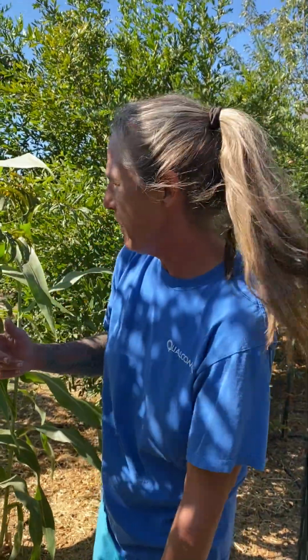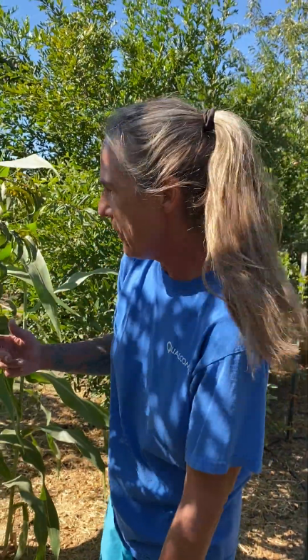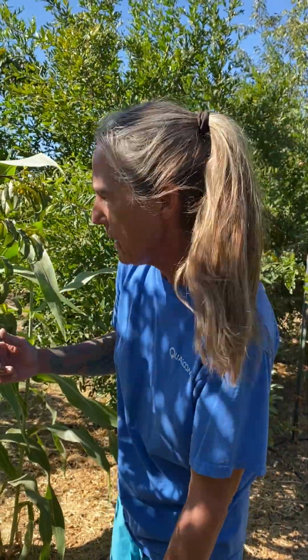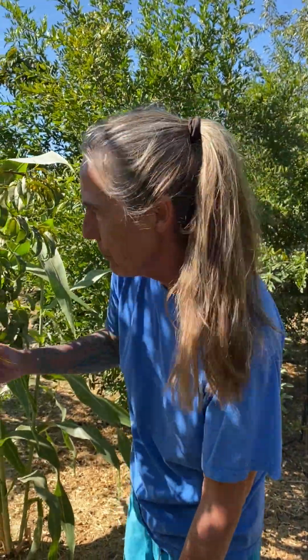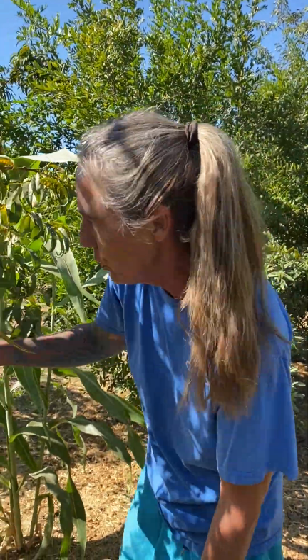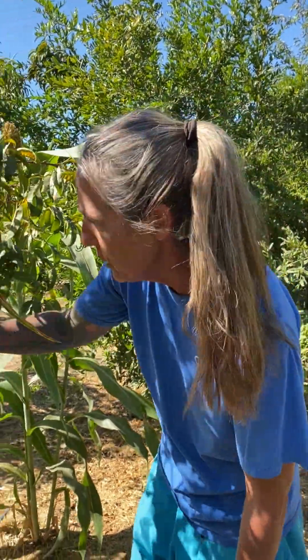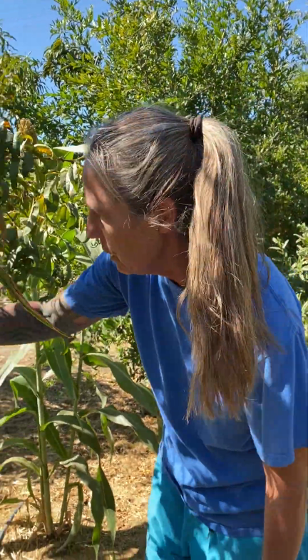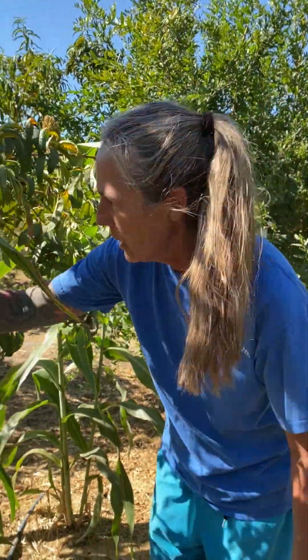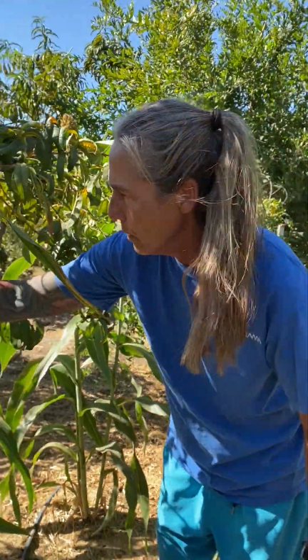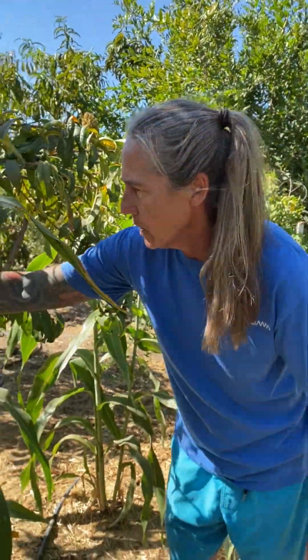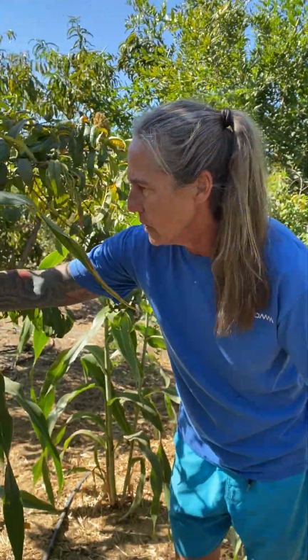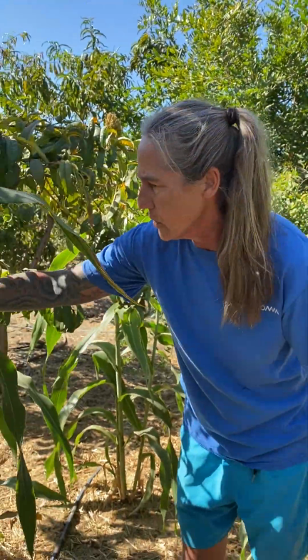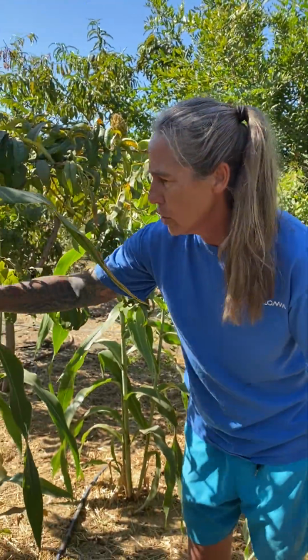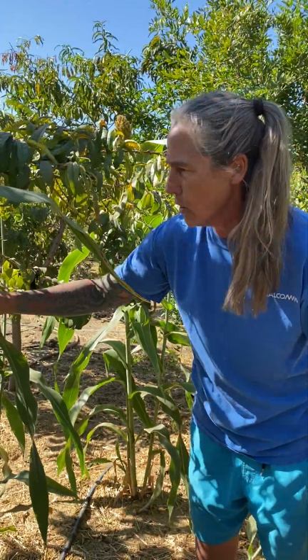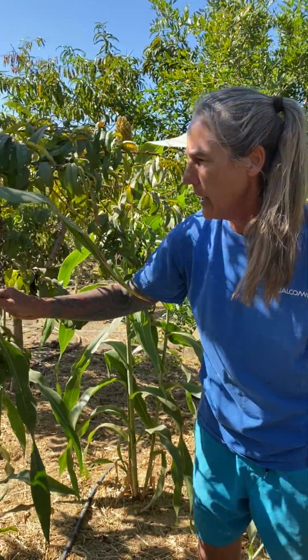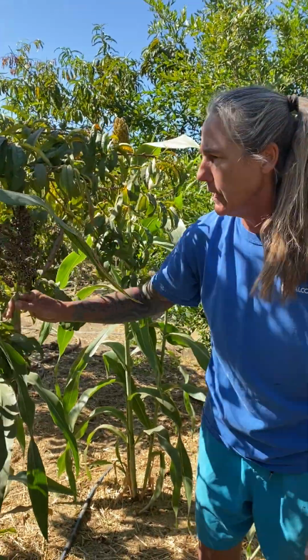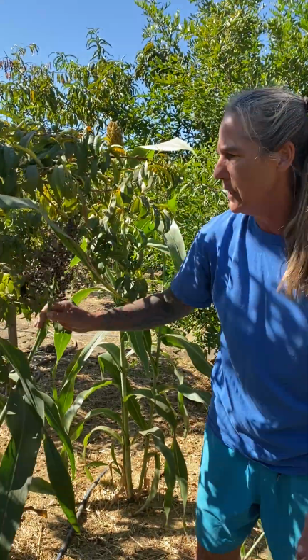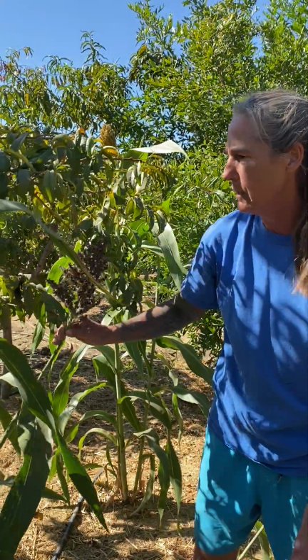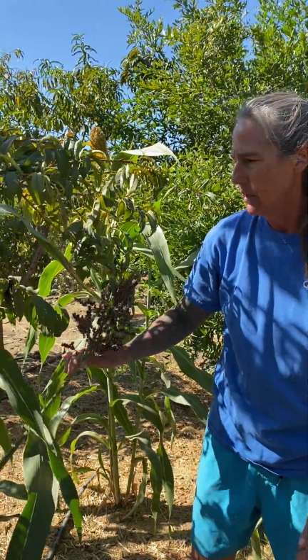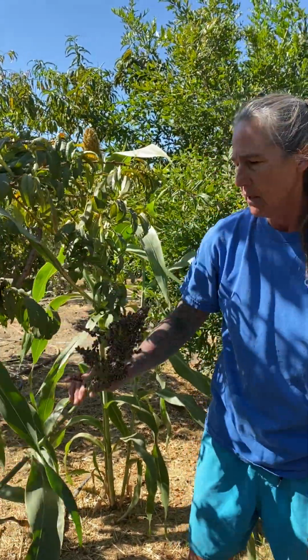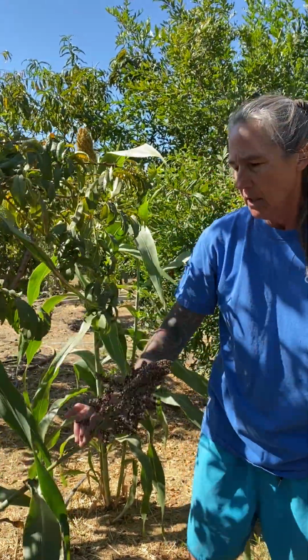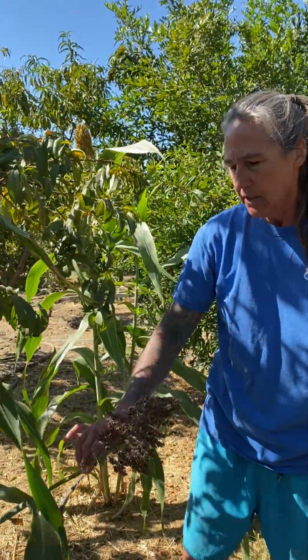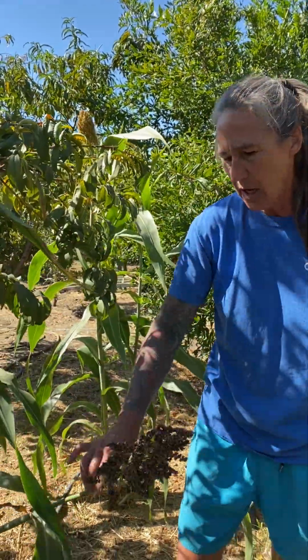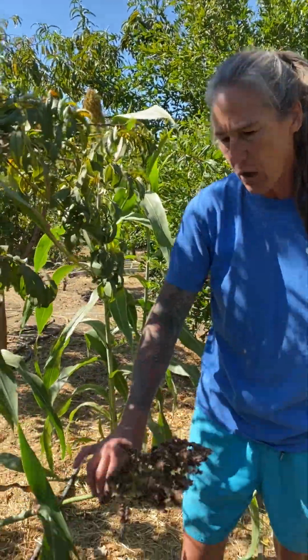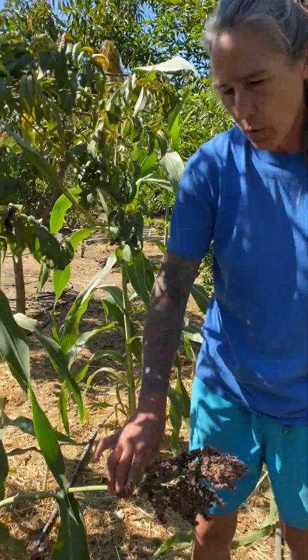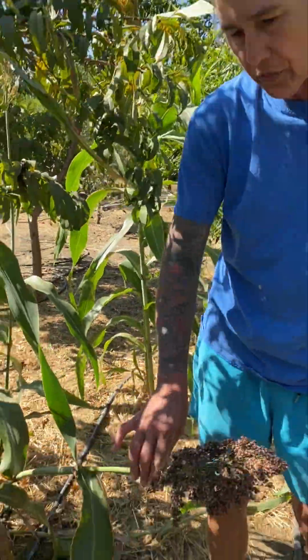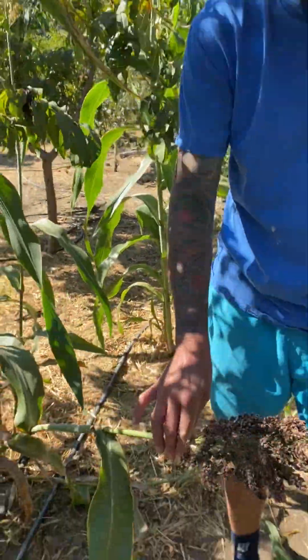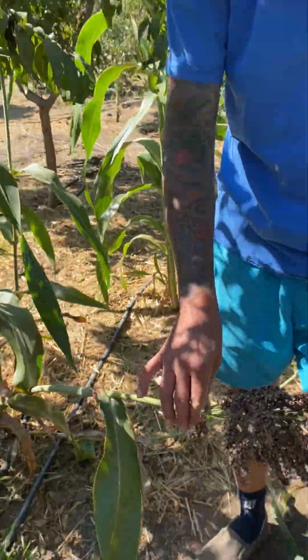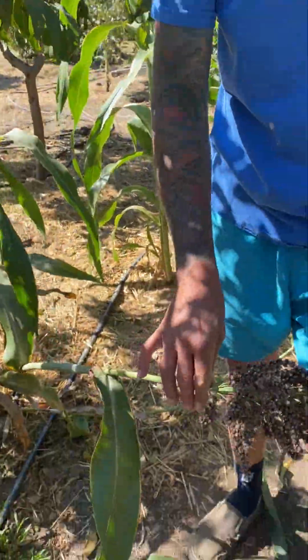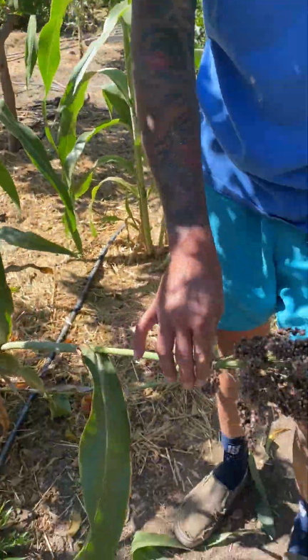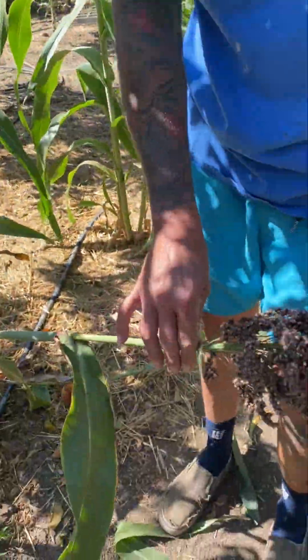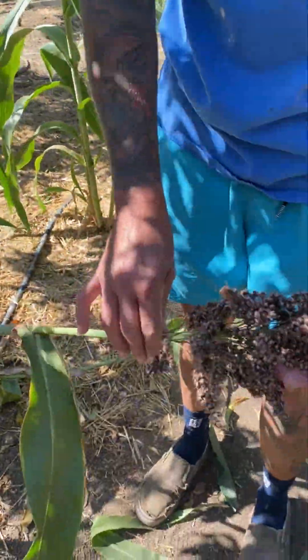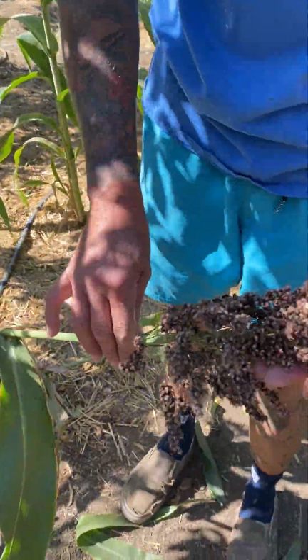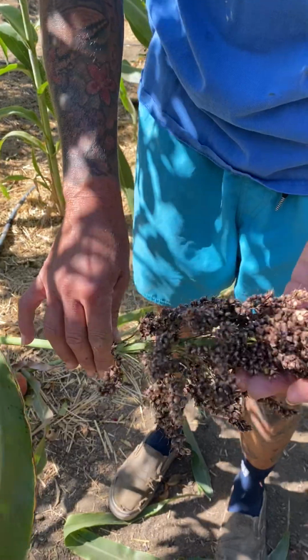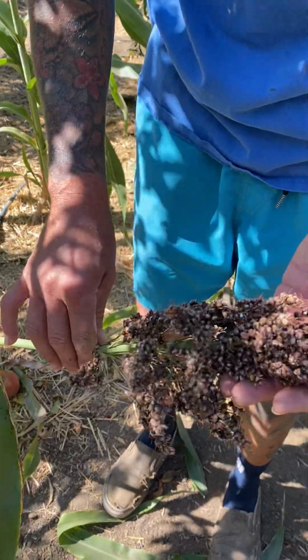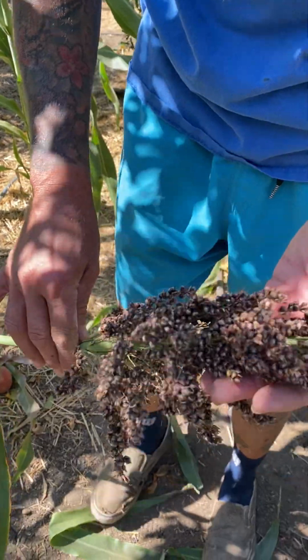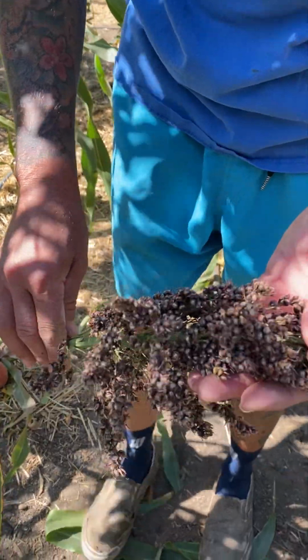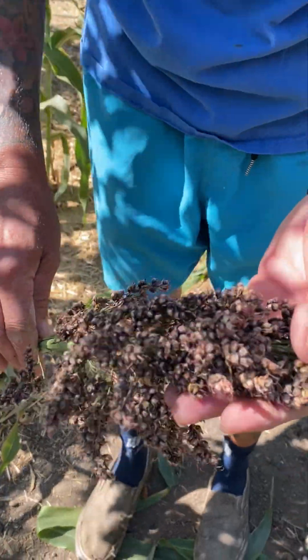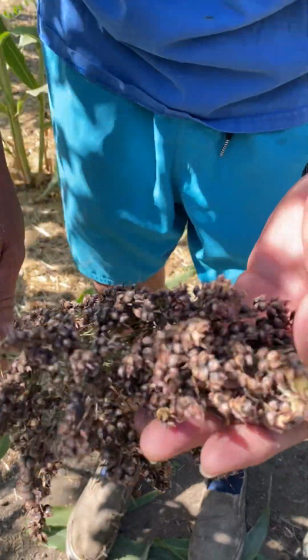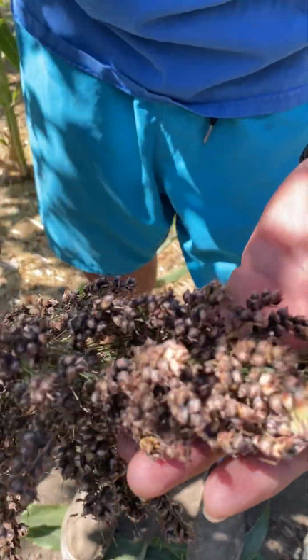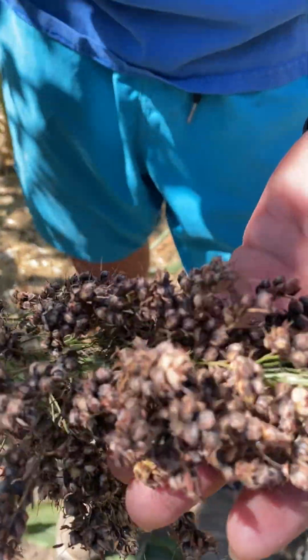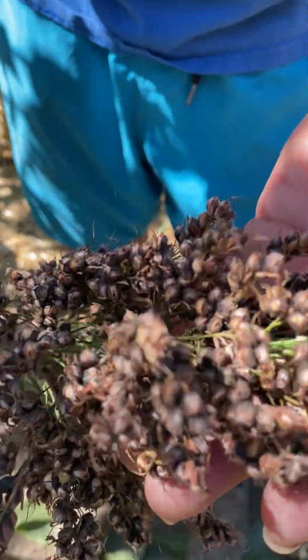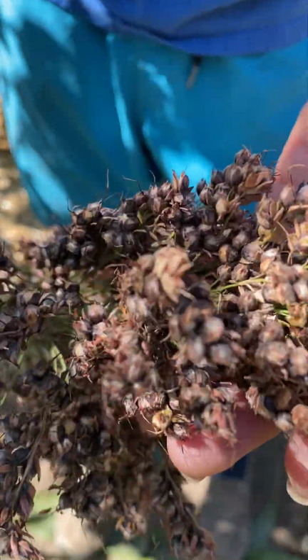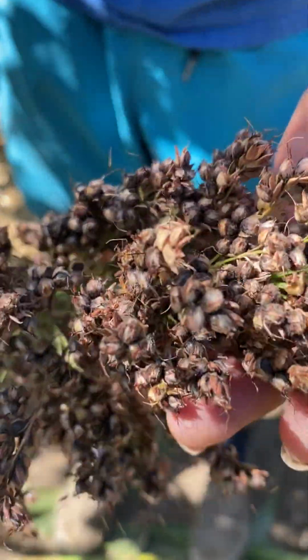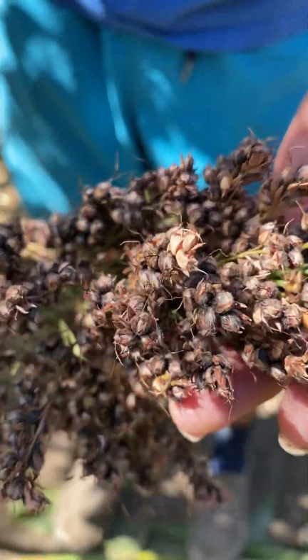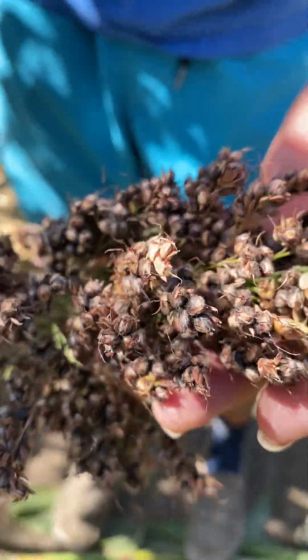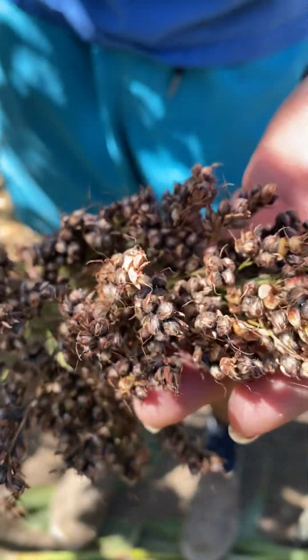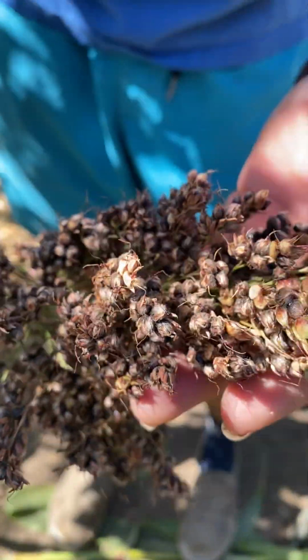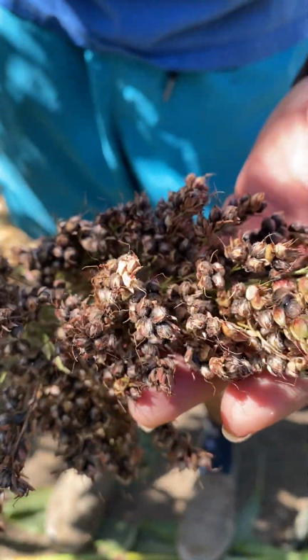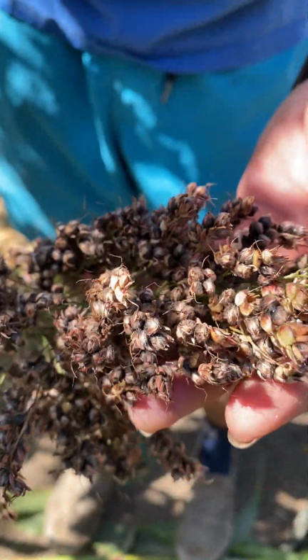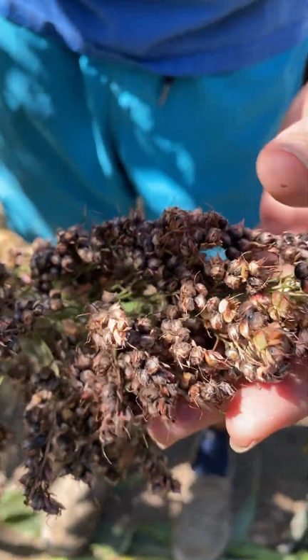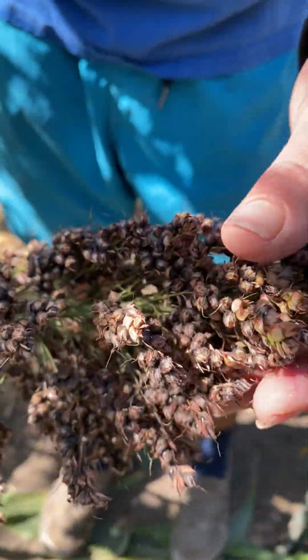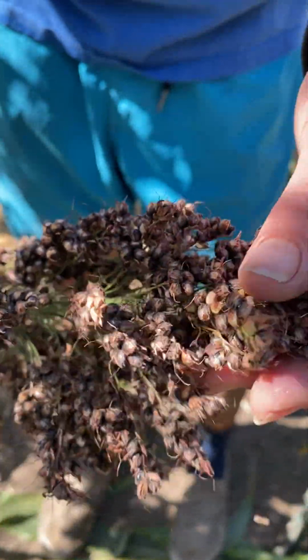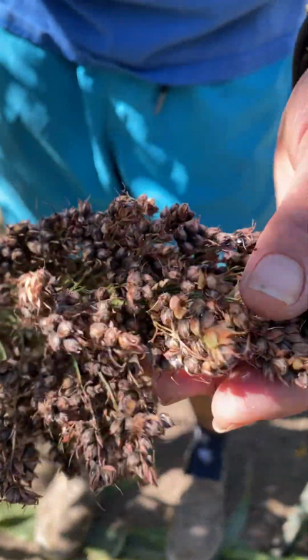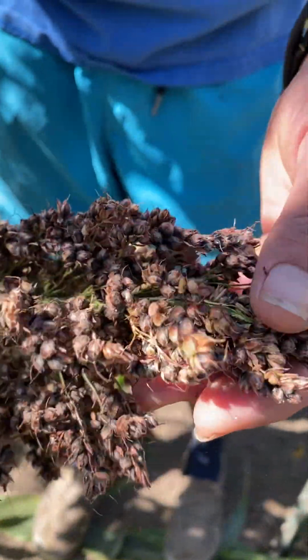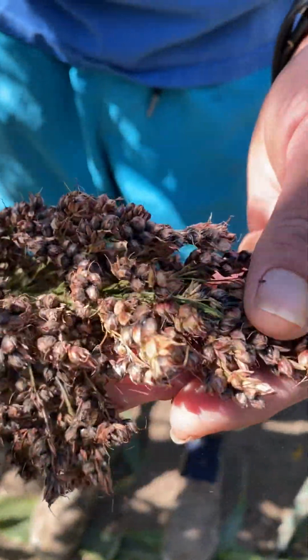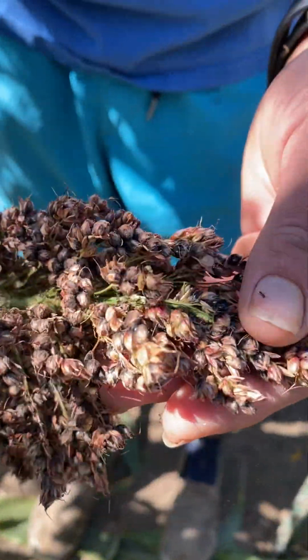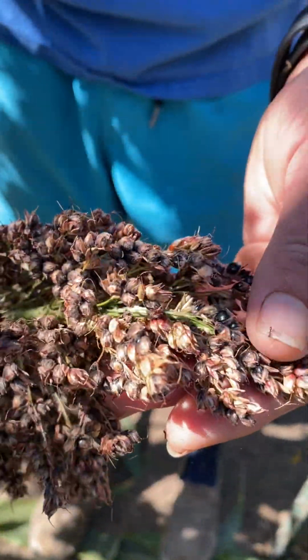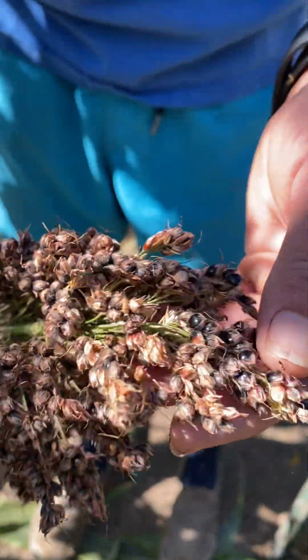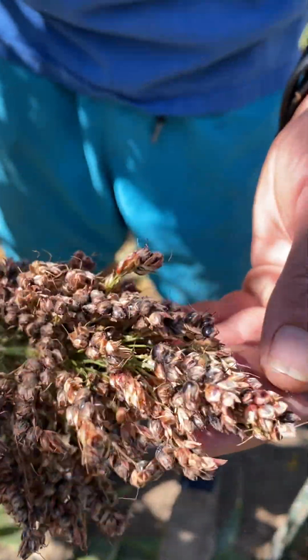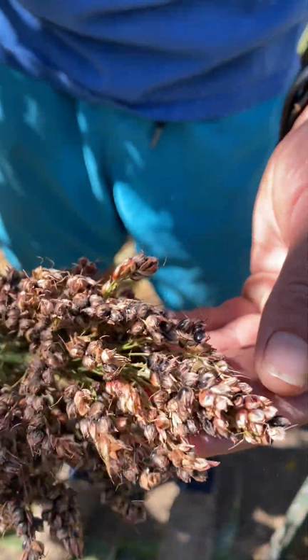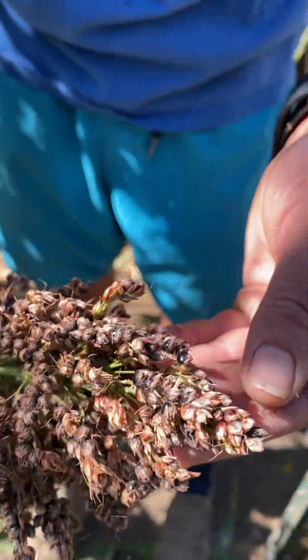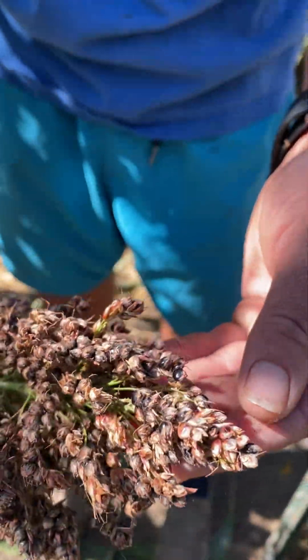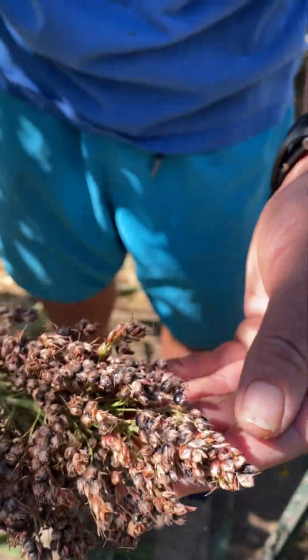Let me find a good one — oh, here we go, here's a short head. So this is the grain right here. When it's this color, it's done.